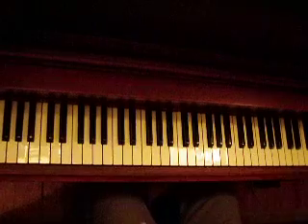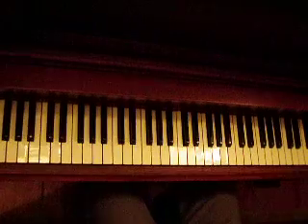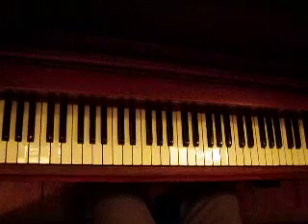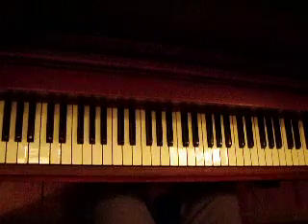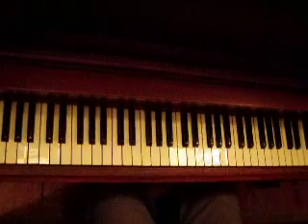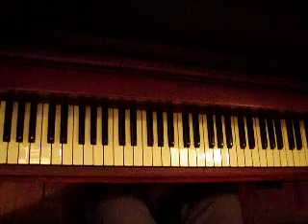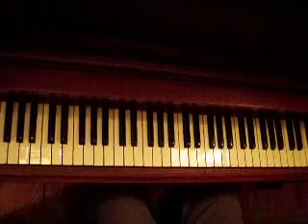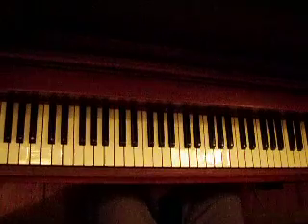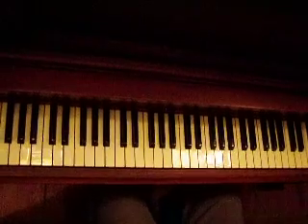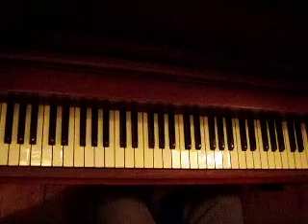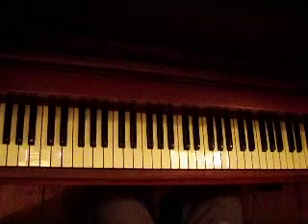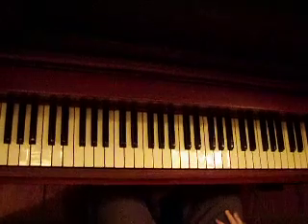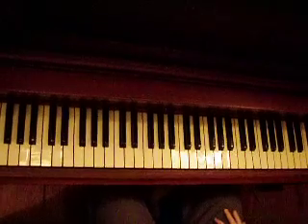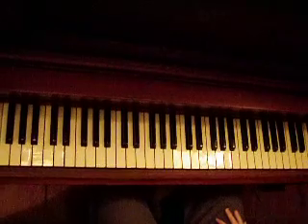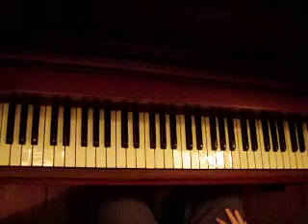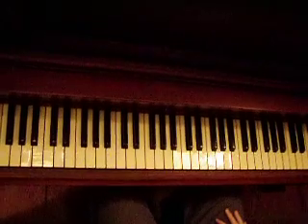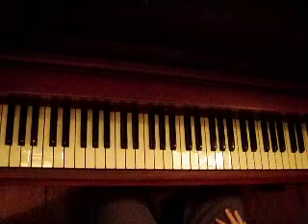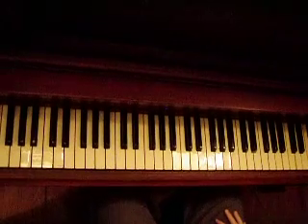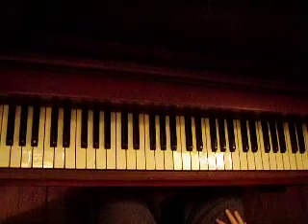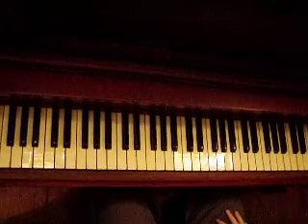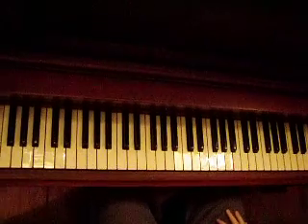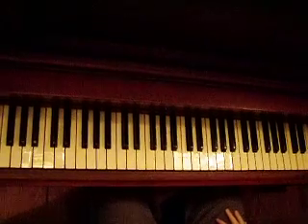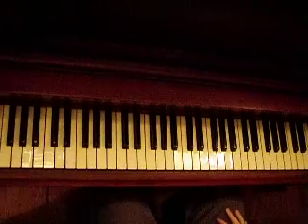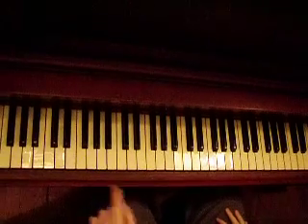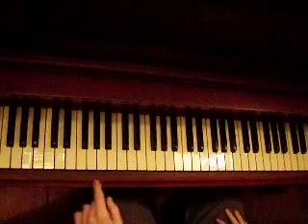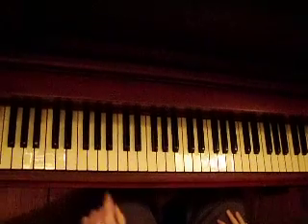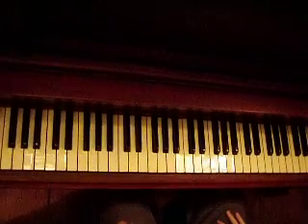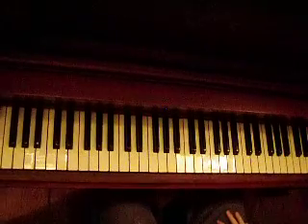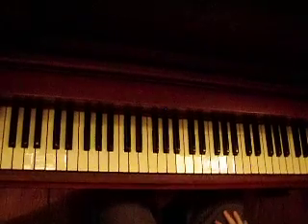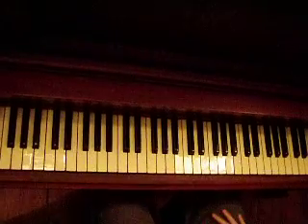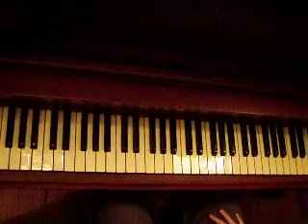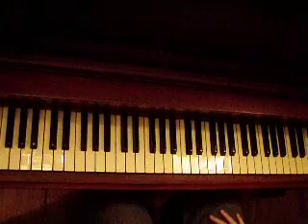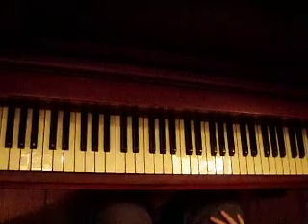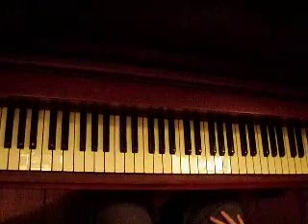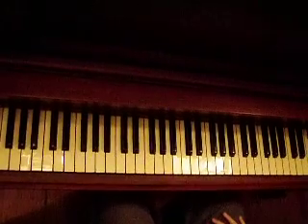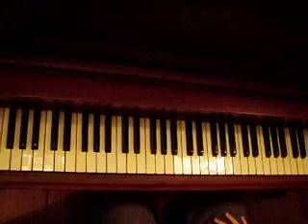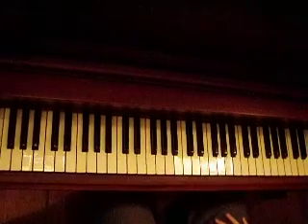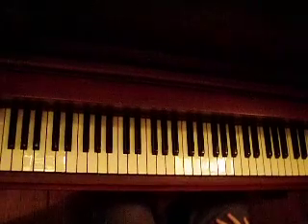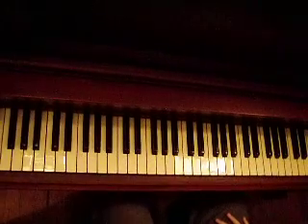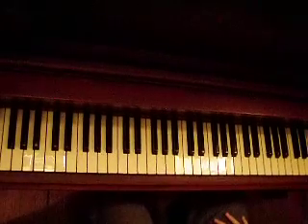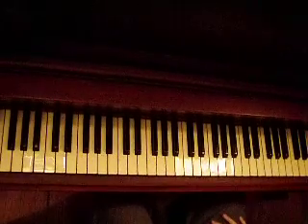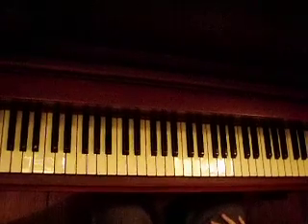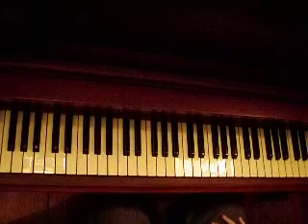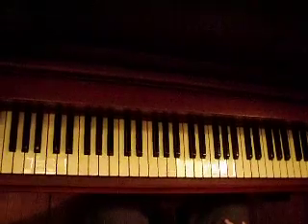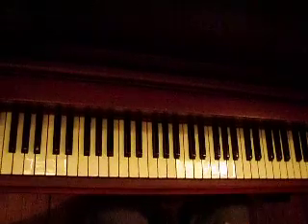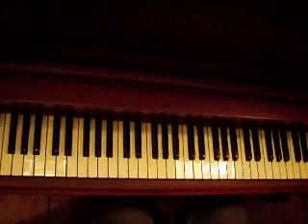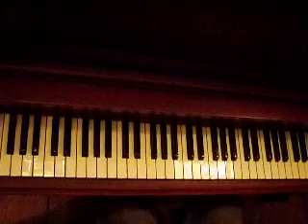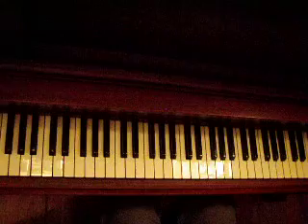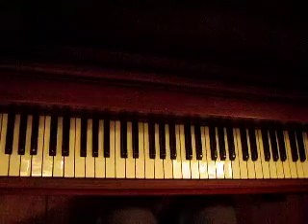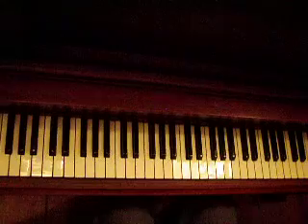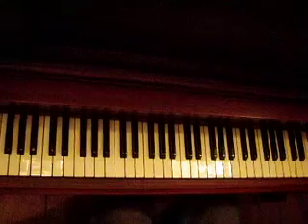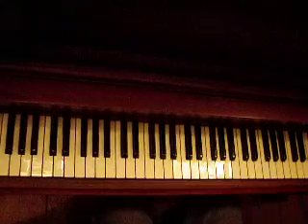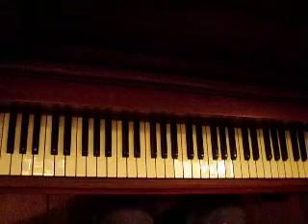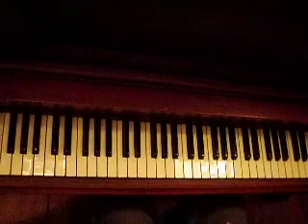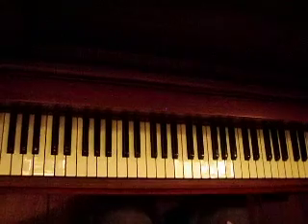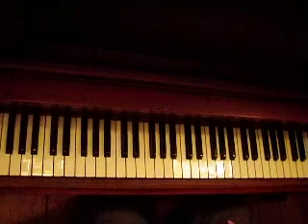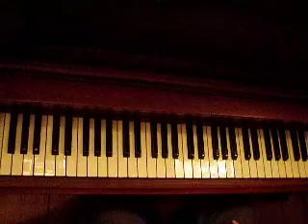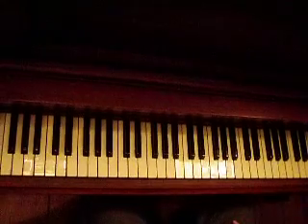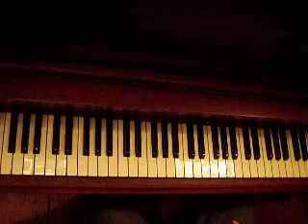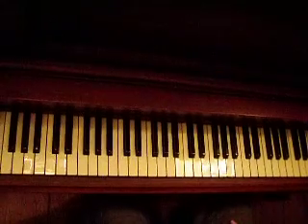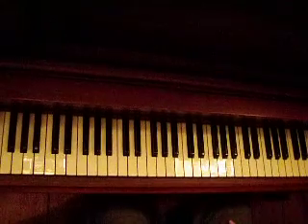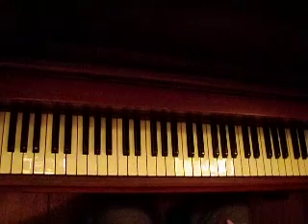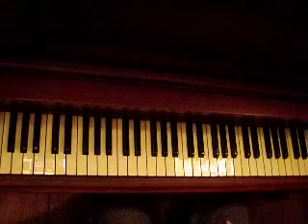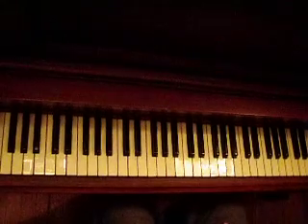I kind of made a mistake in the left hand, but that's generally what it's going to sound like.